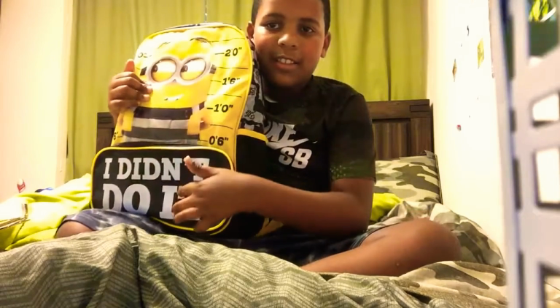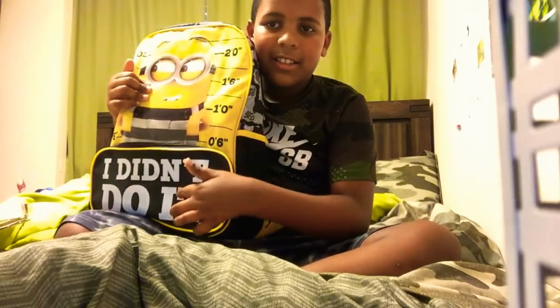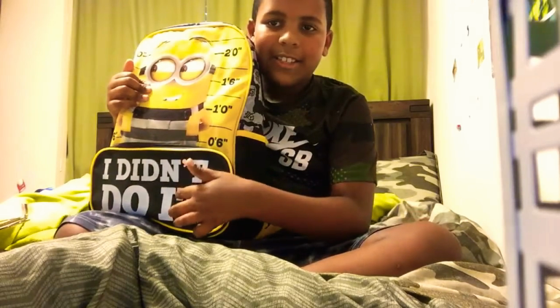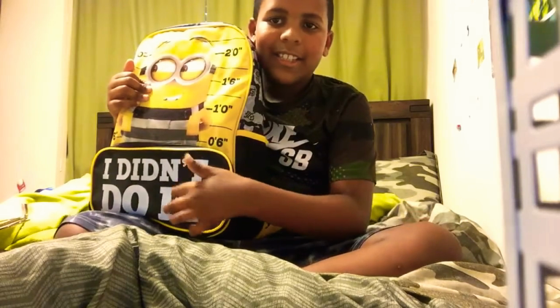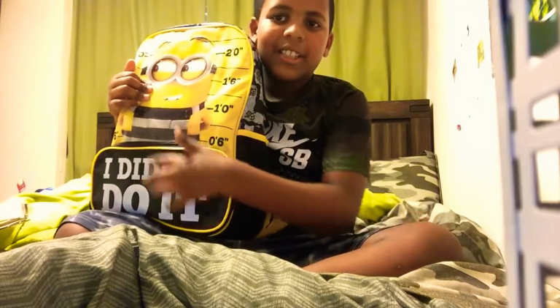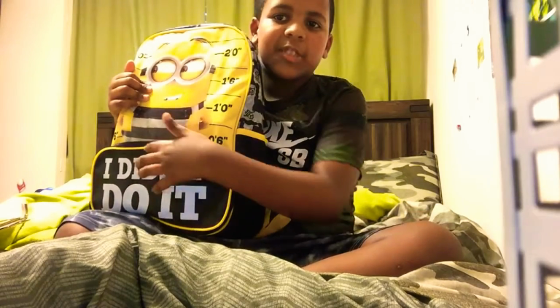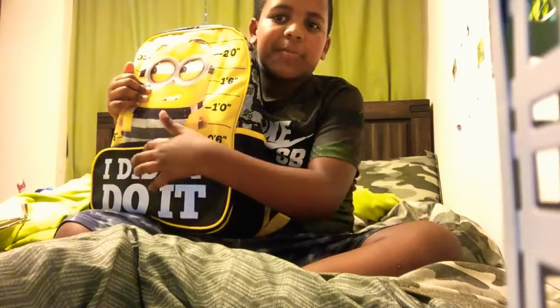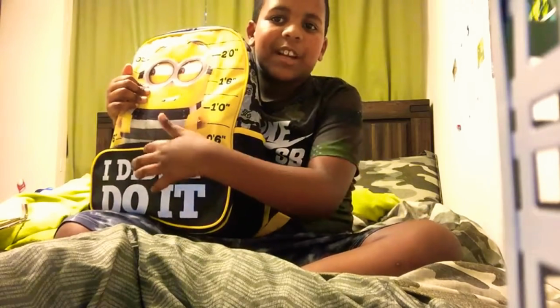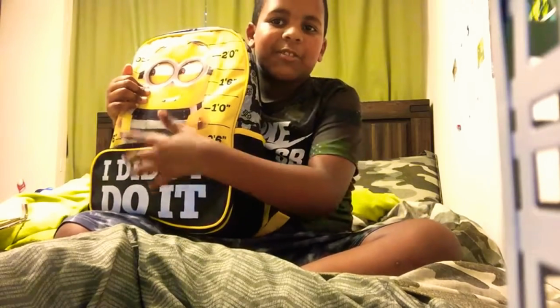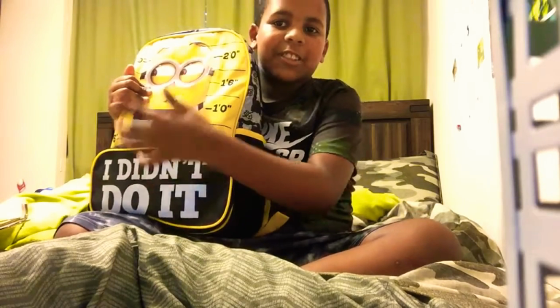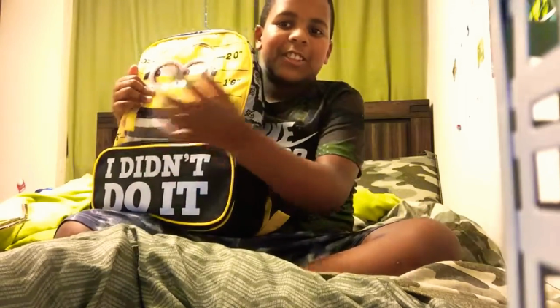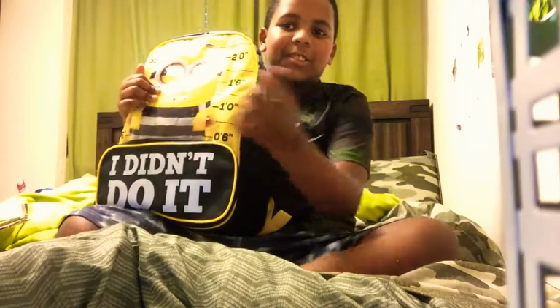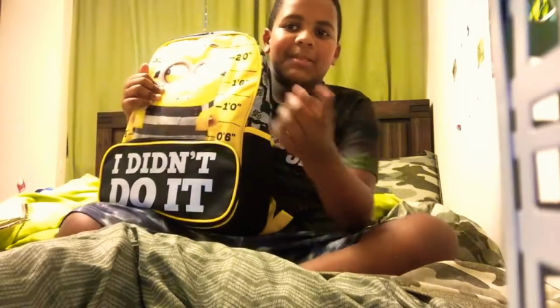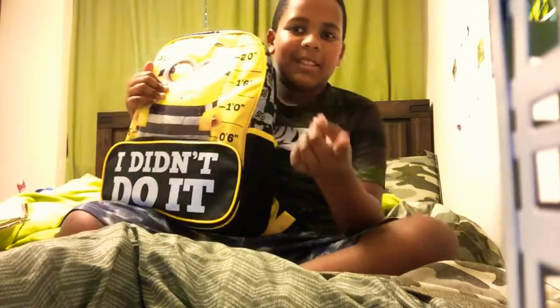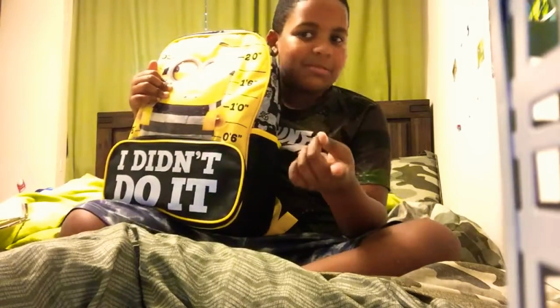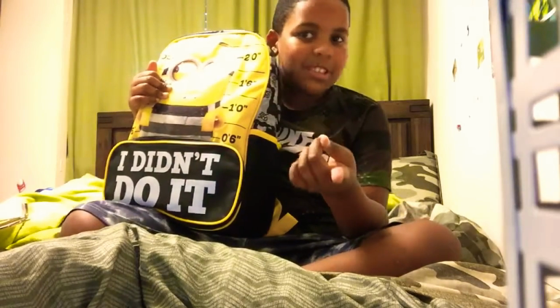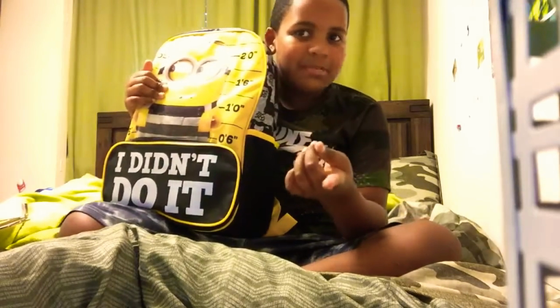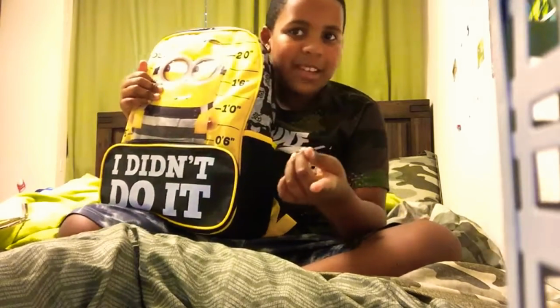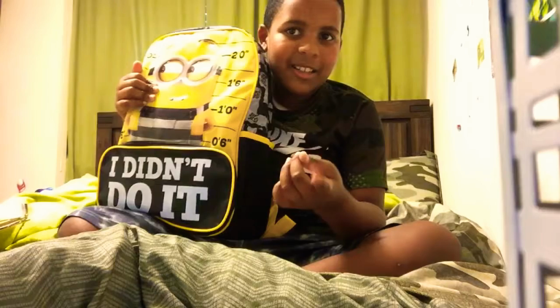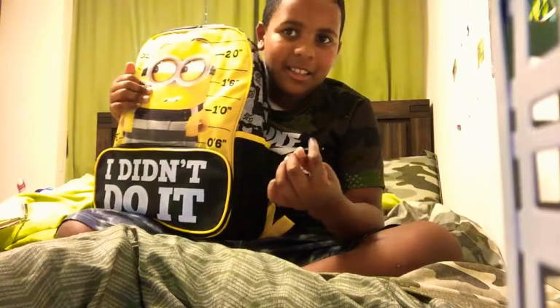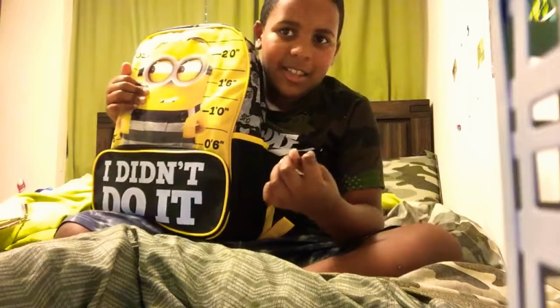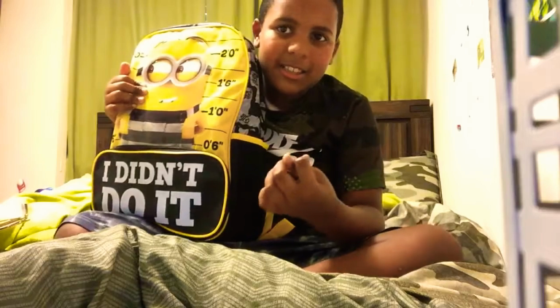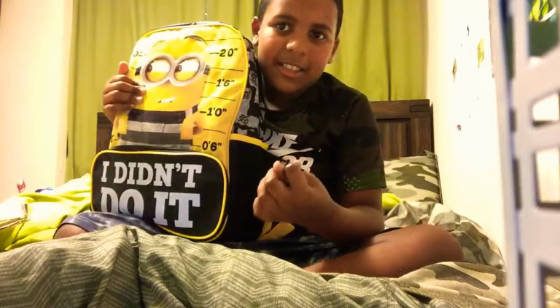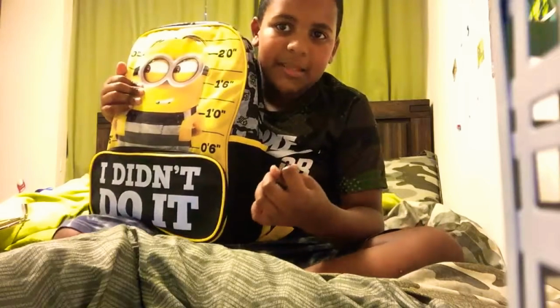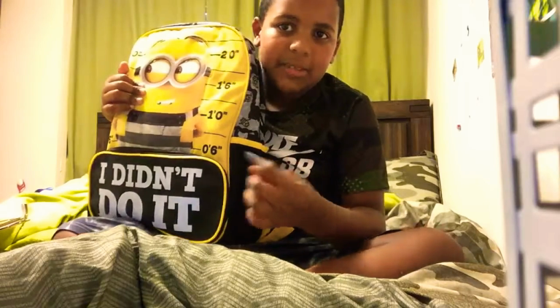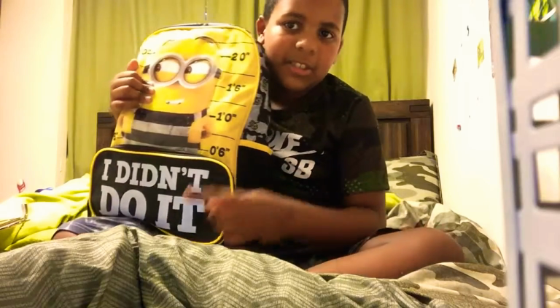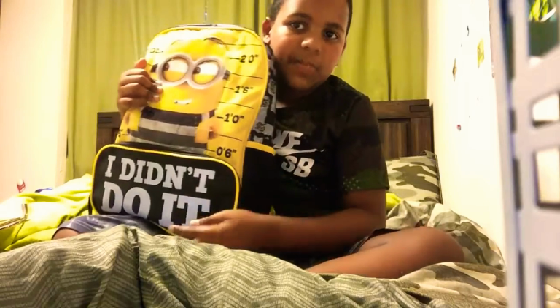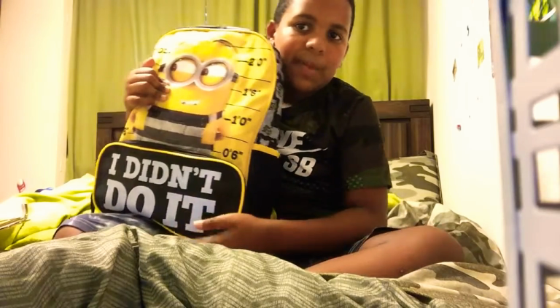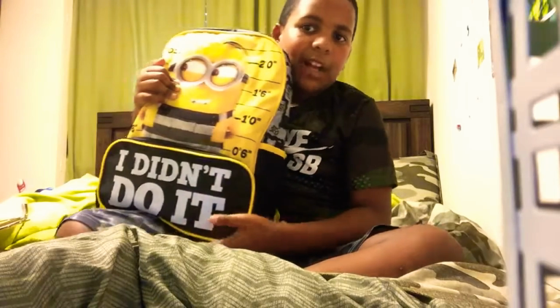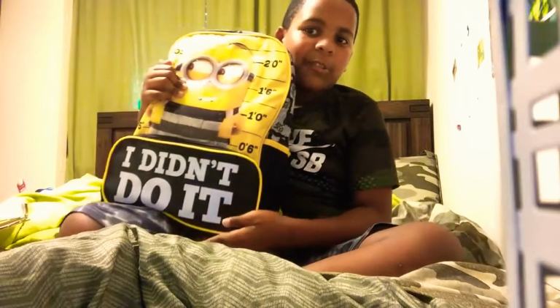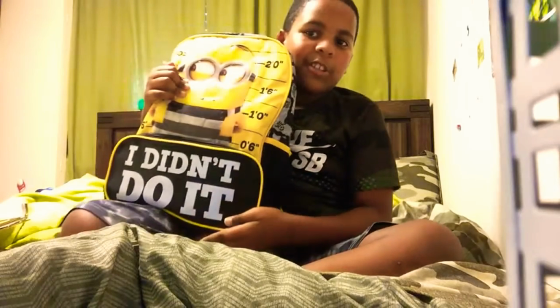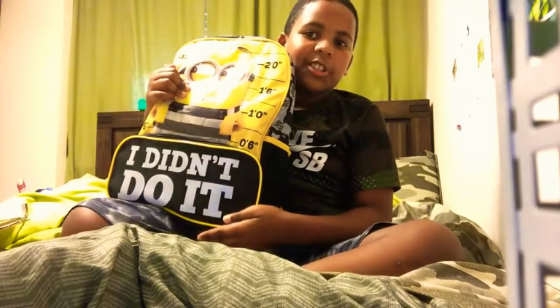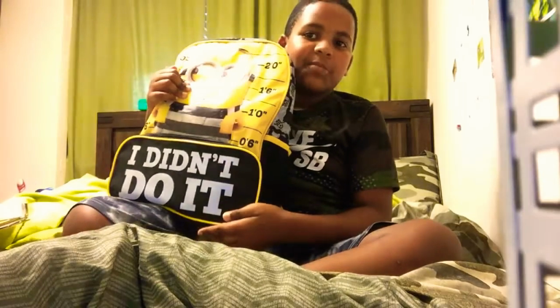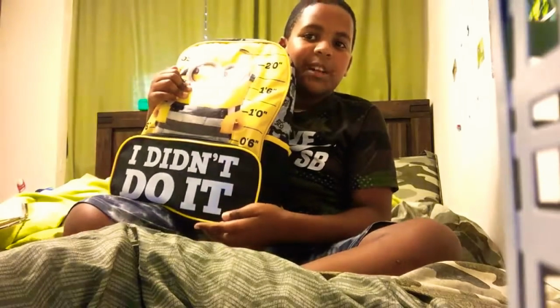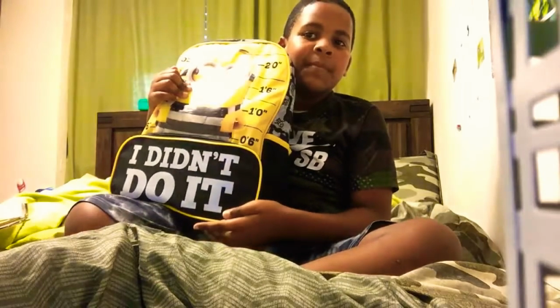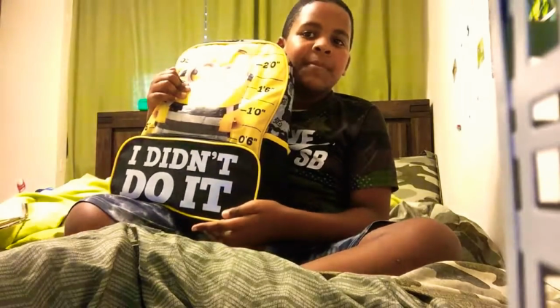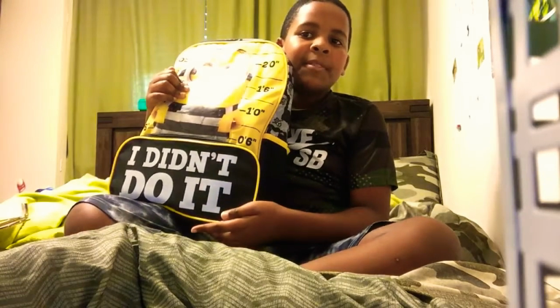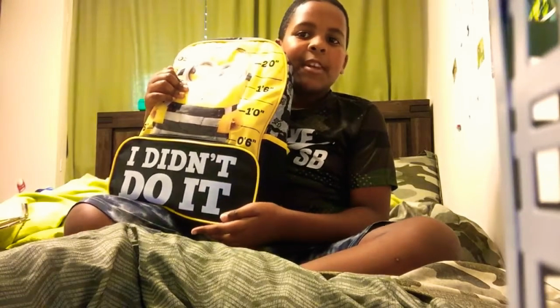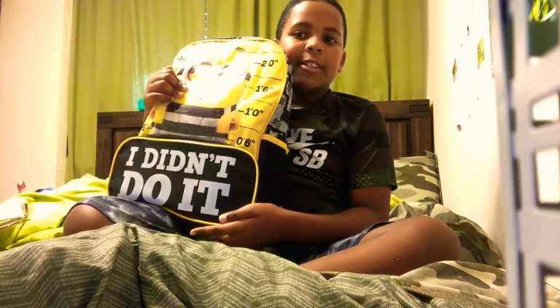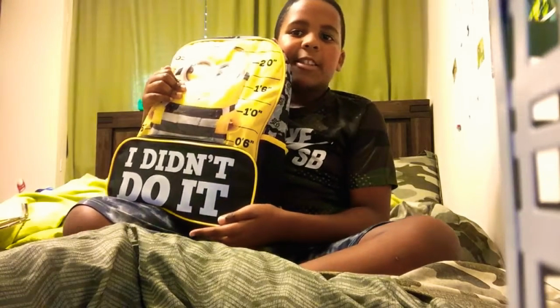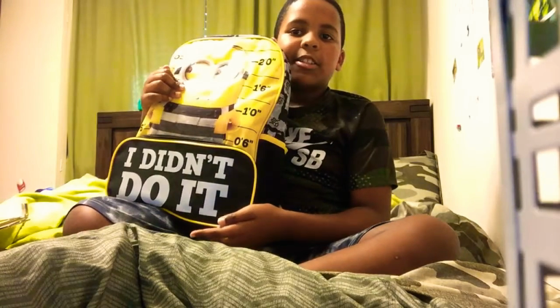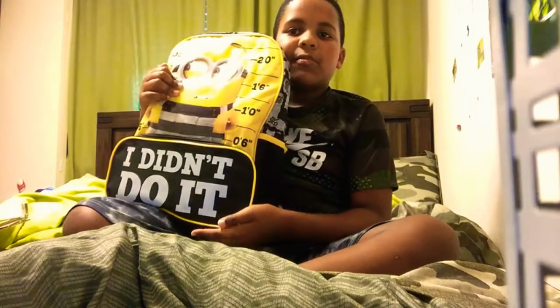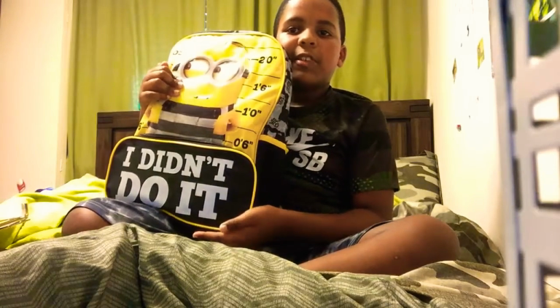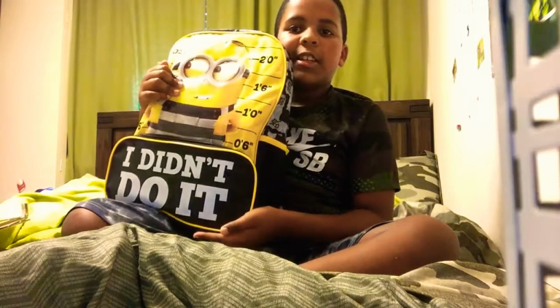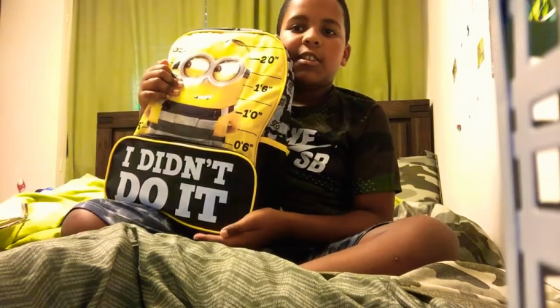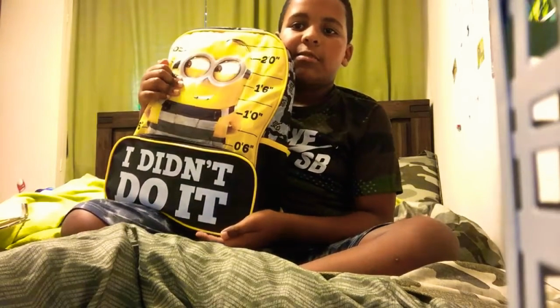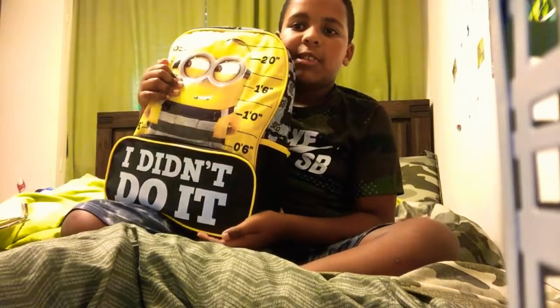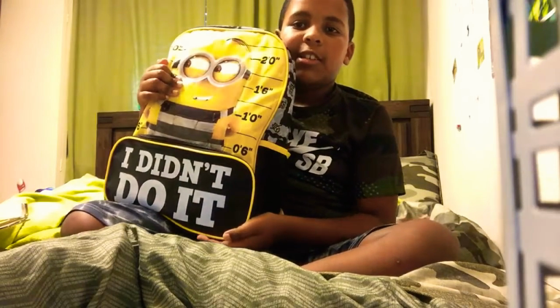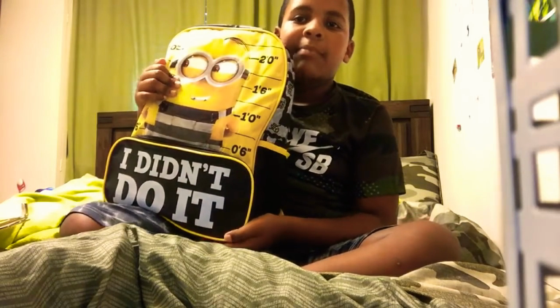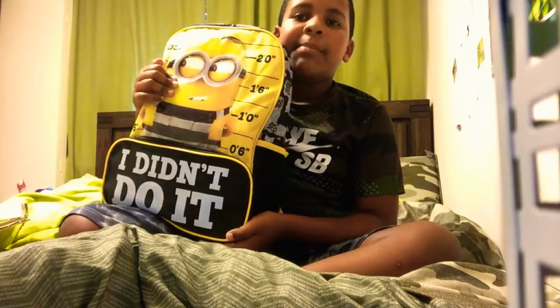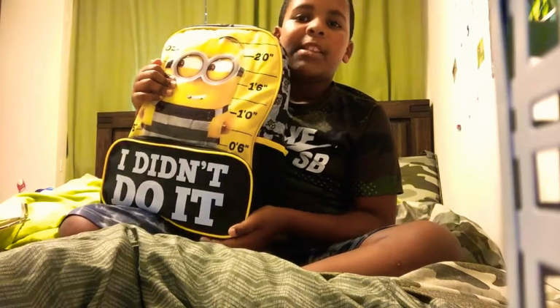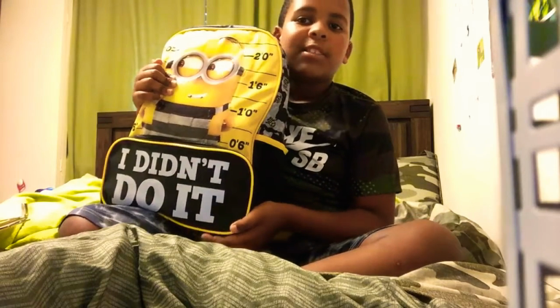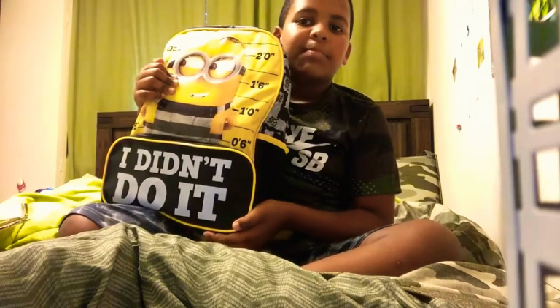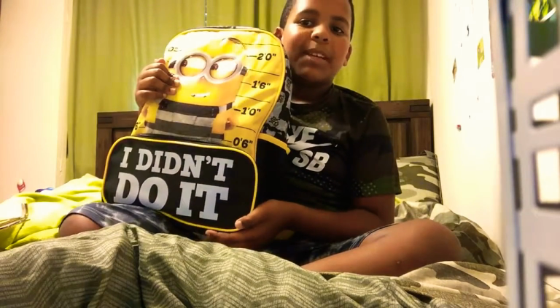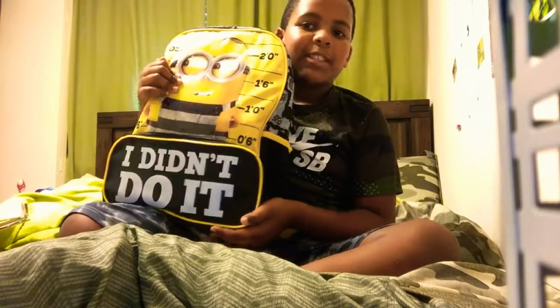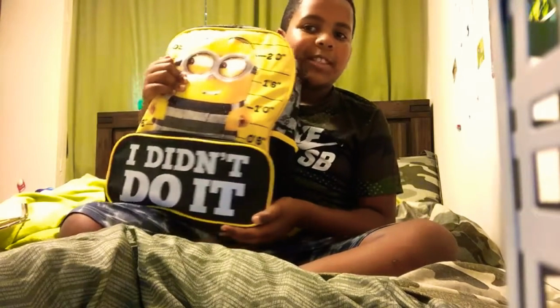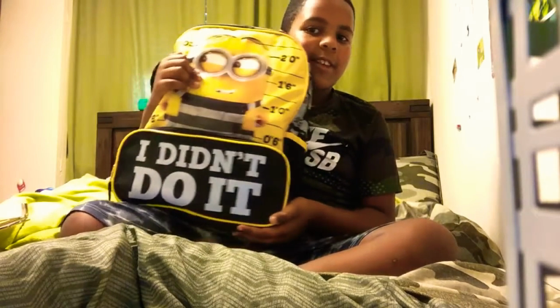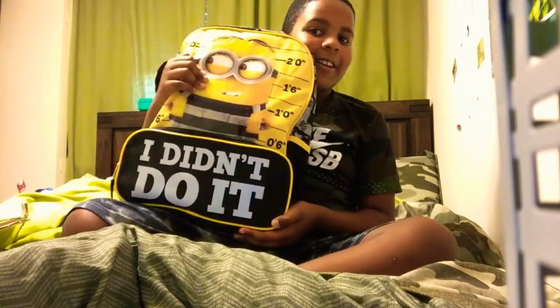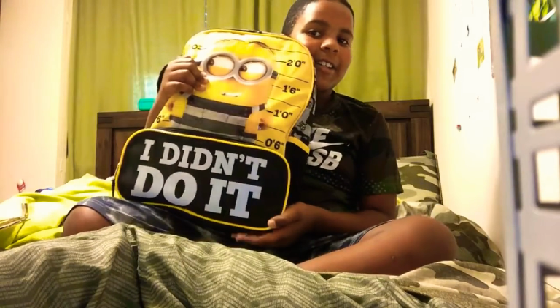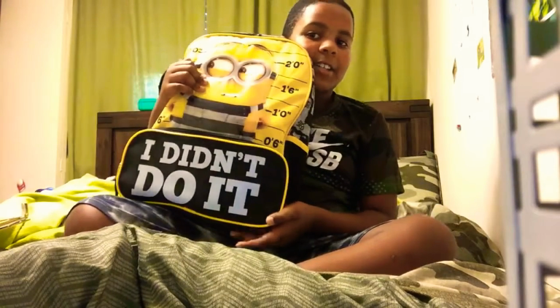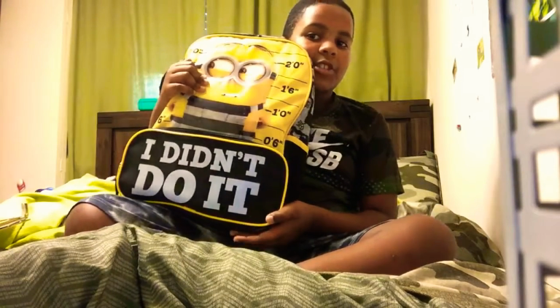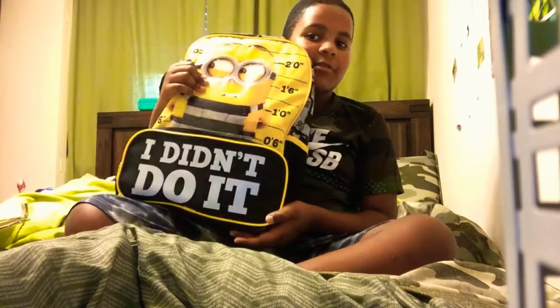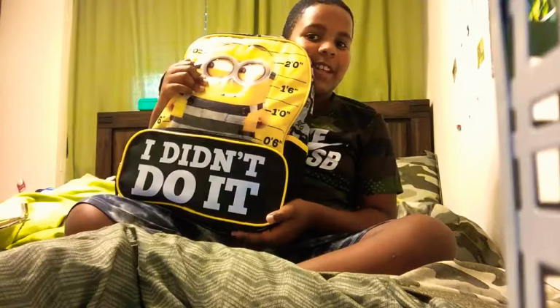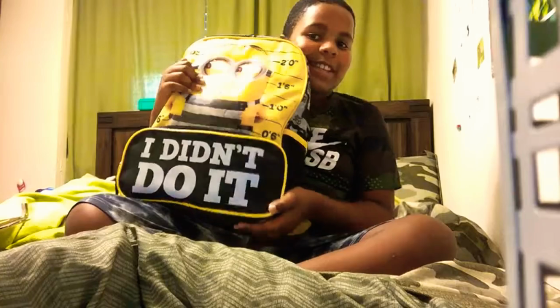I think it's backwards because sometimes when I look at the camera it looks backwards. But in the video it will look right. It says 'I didn't do it.'